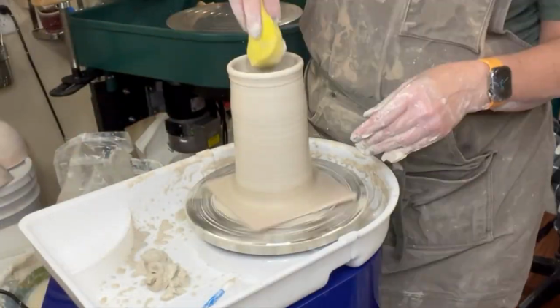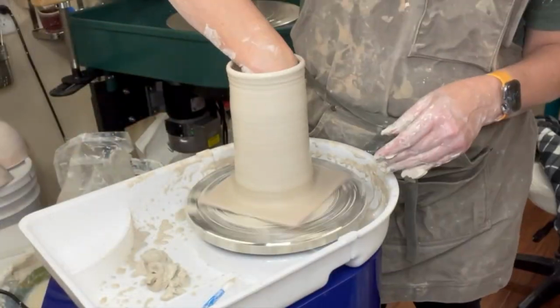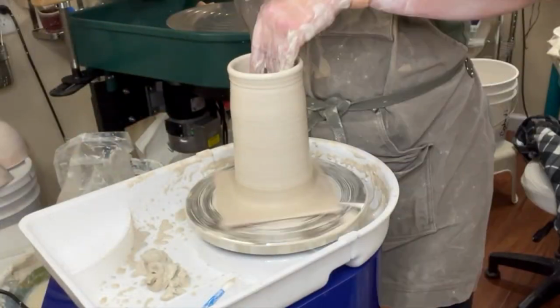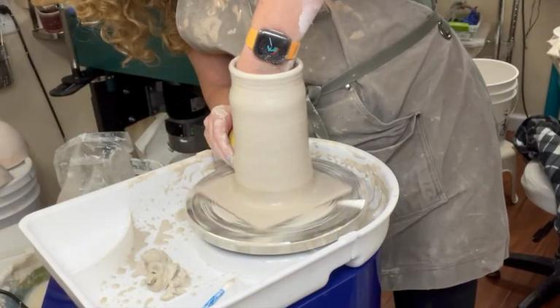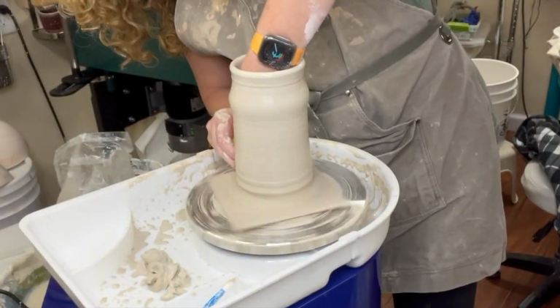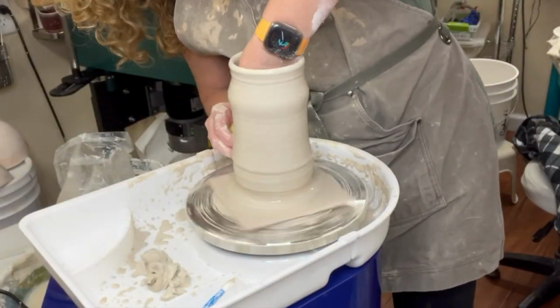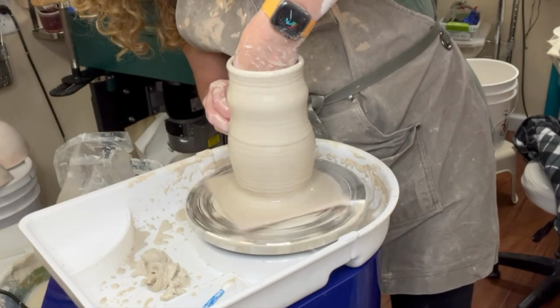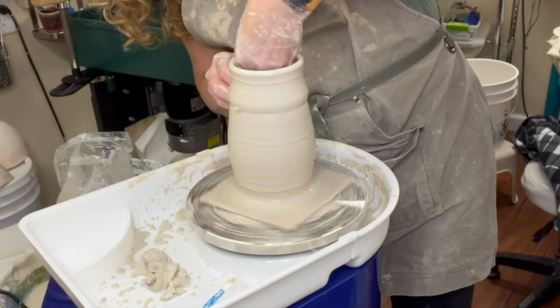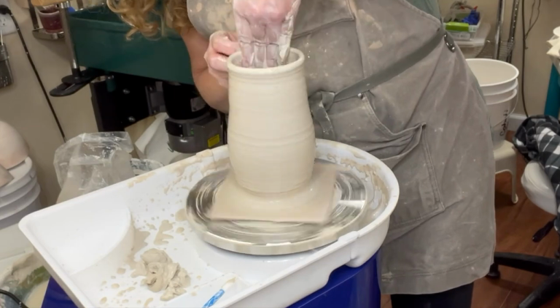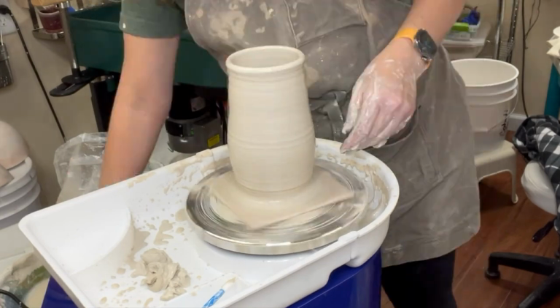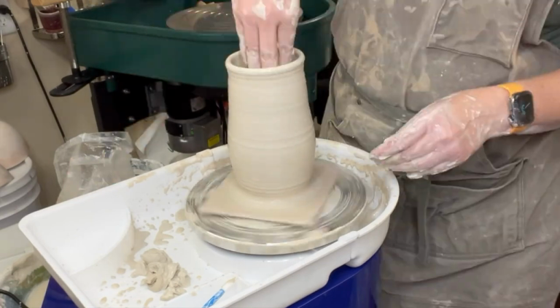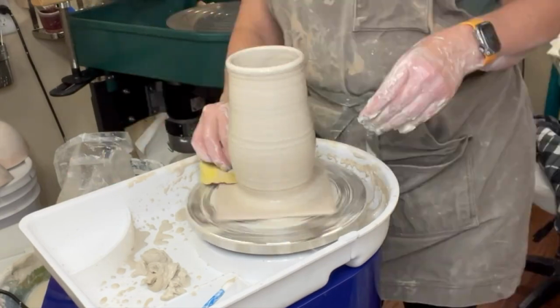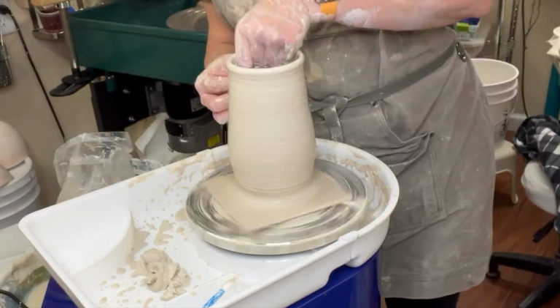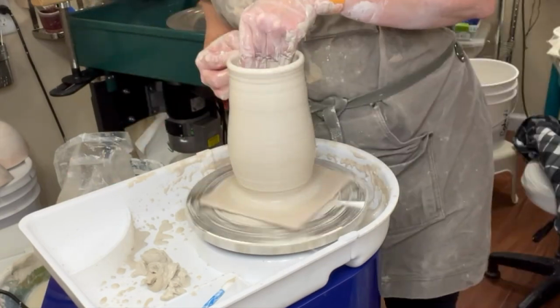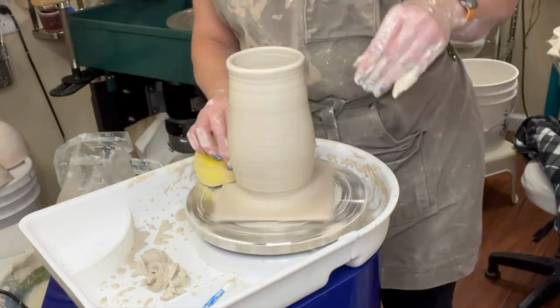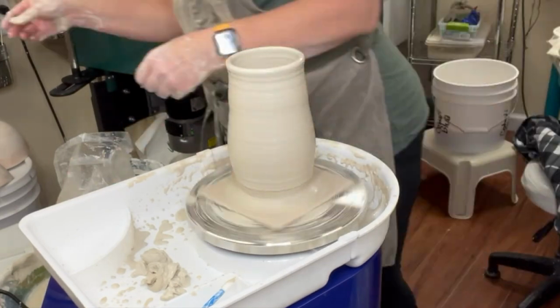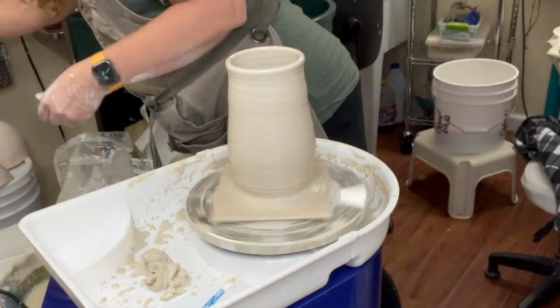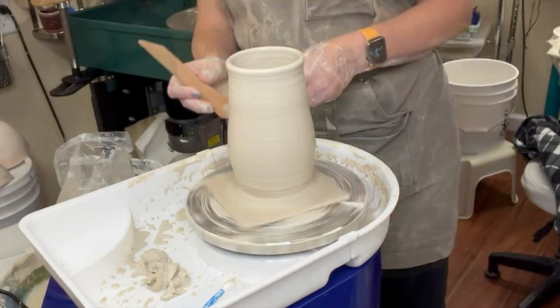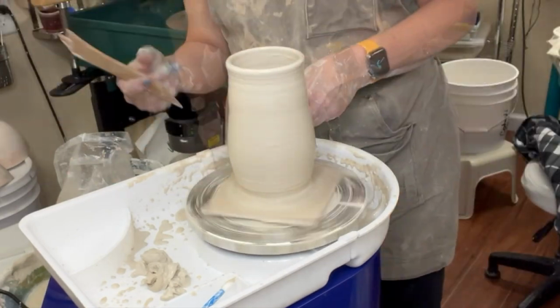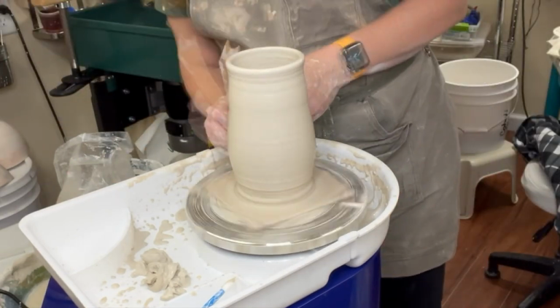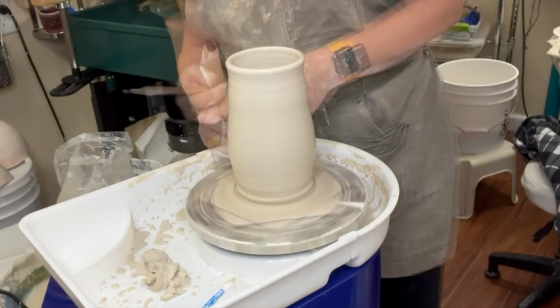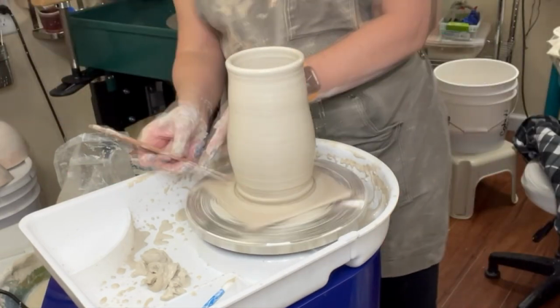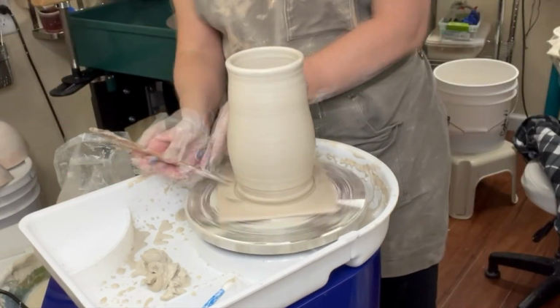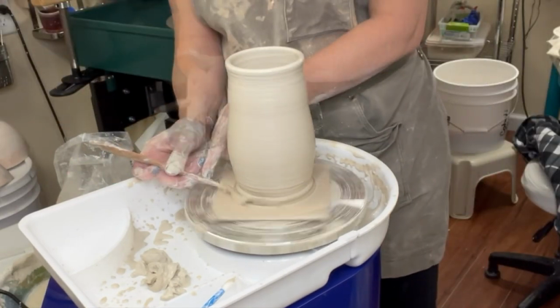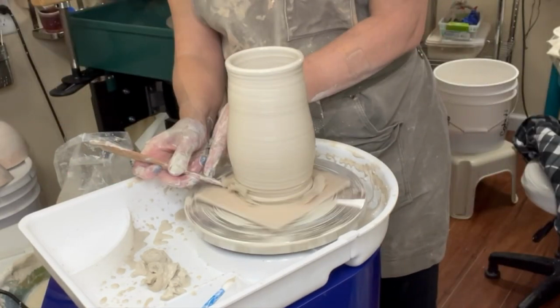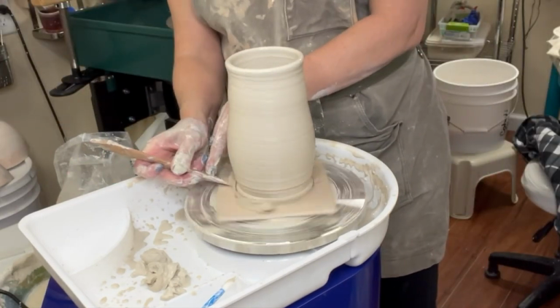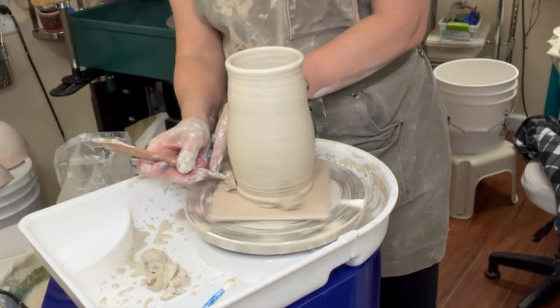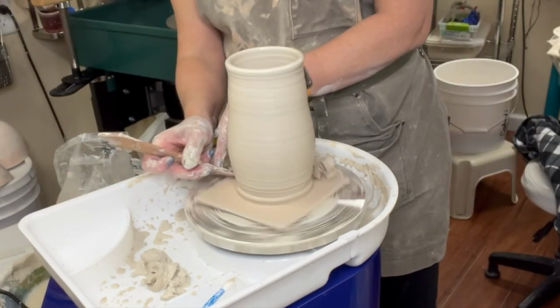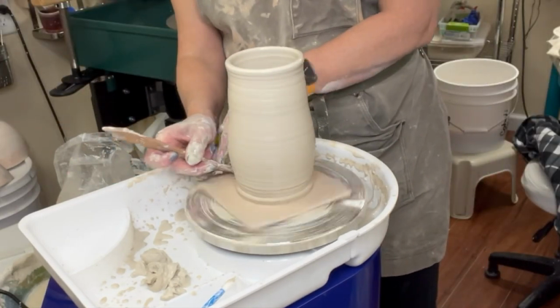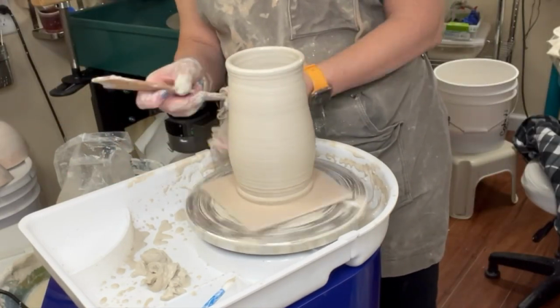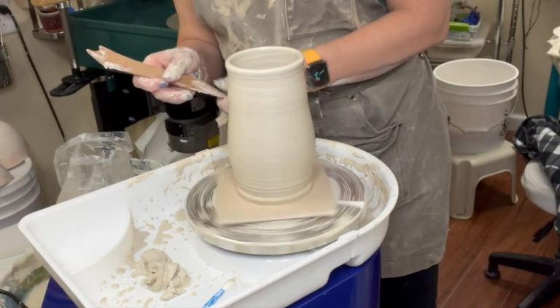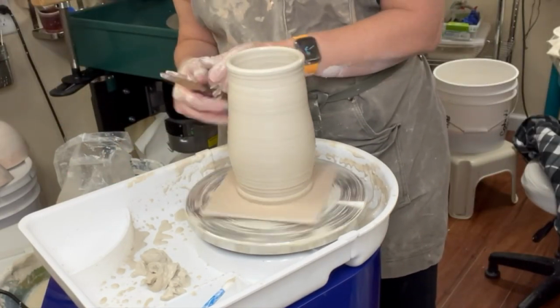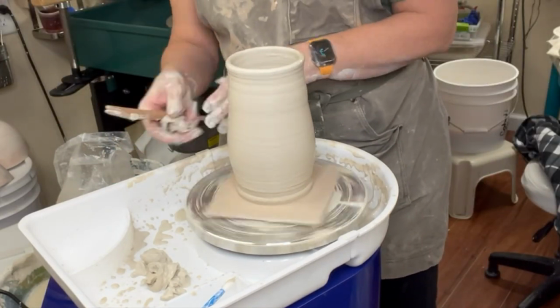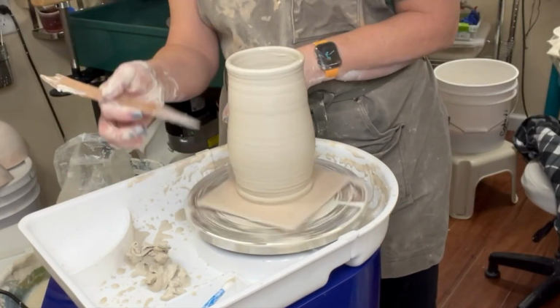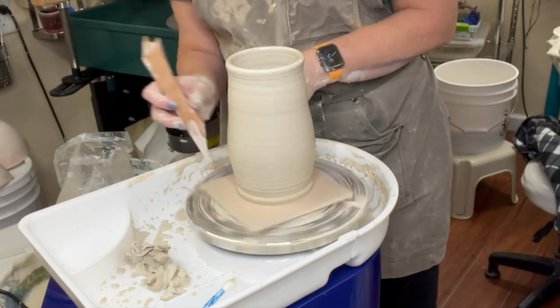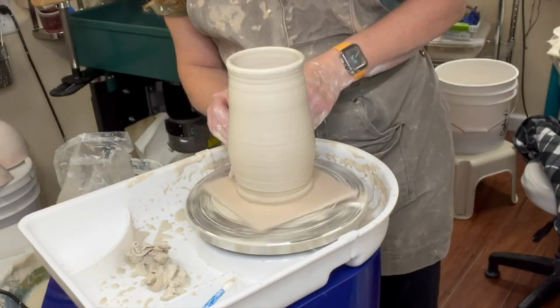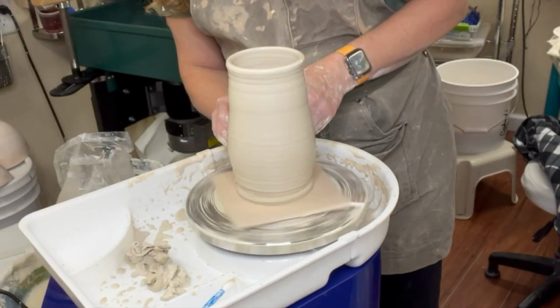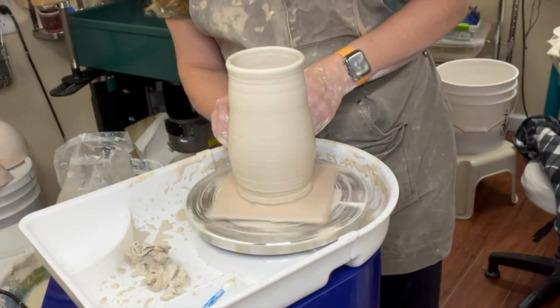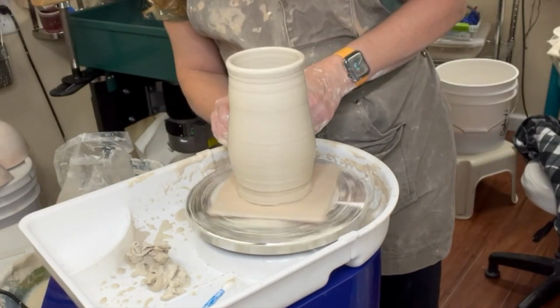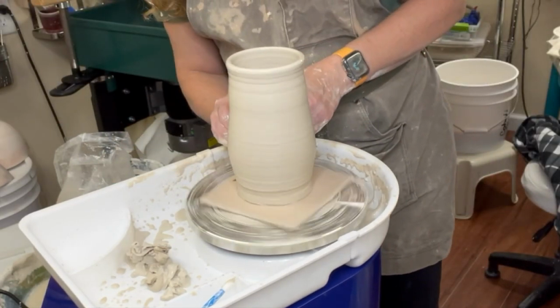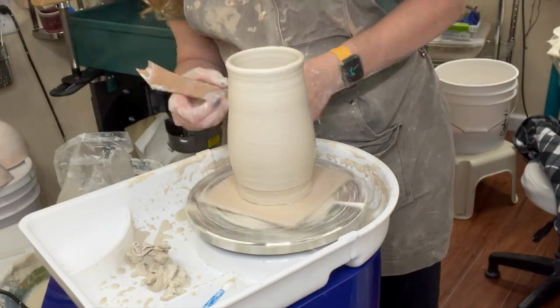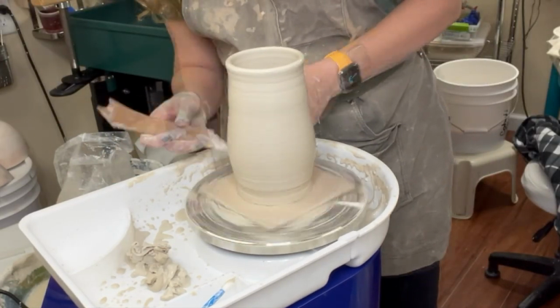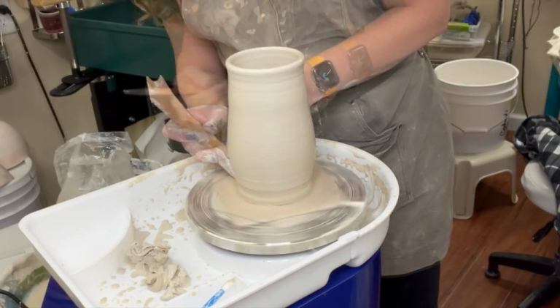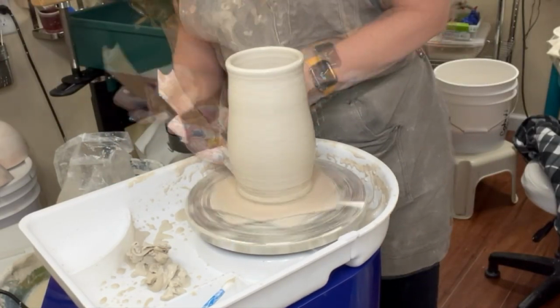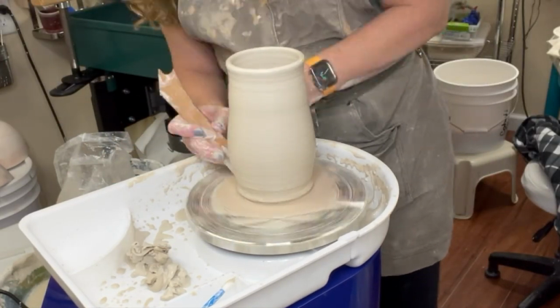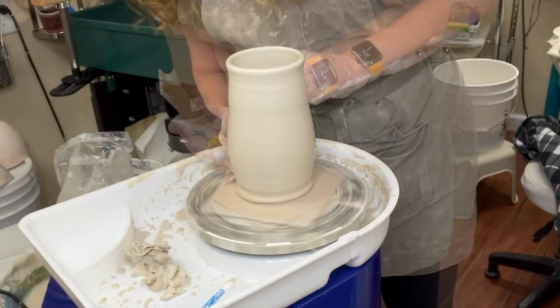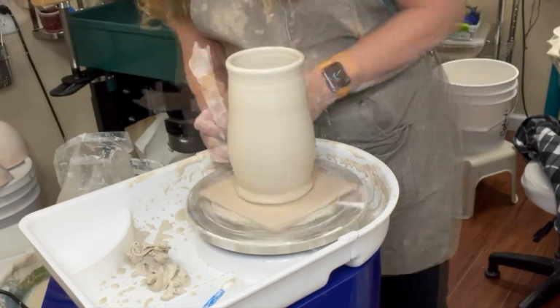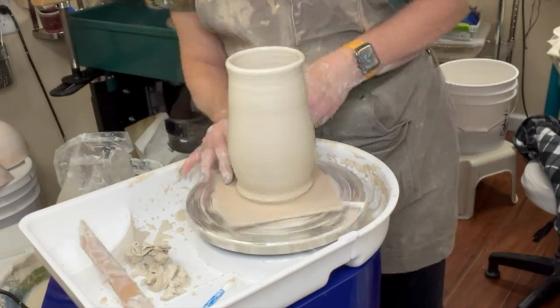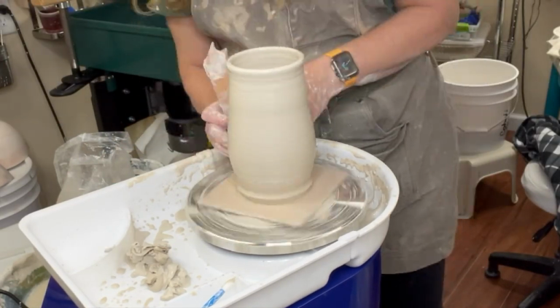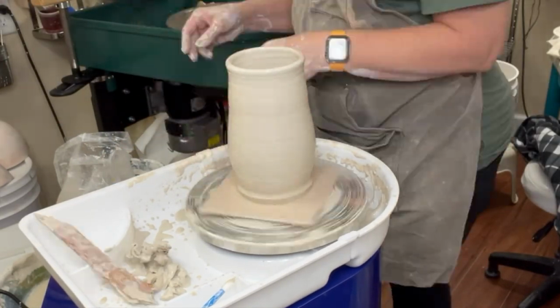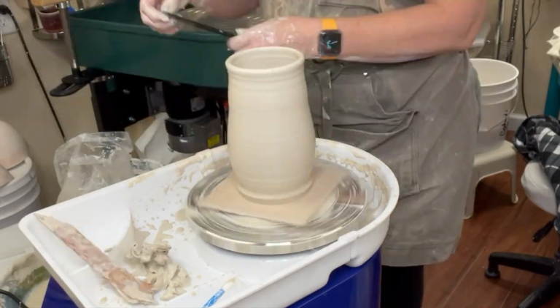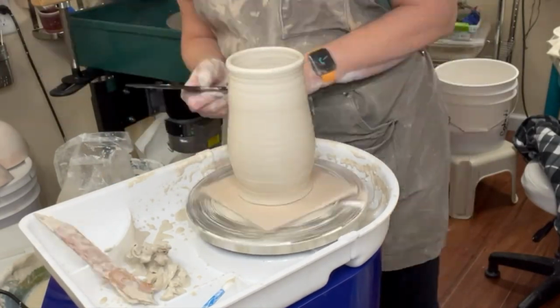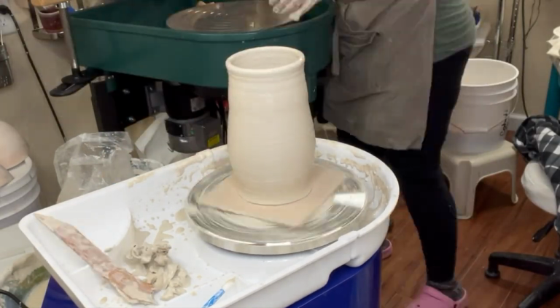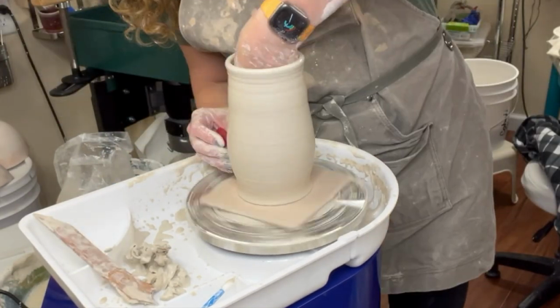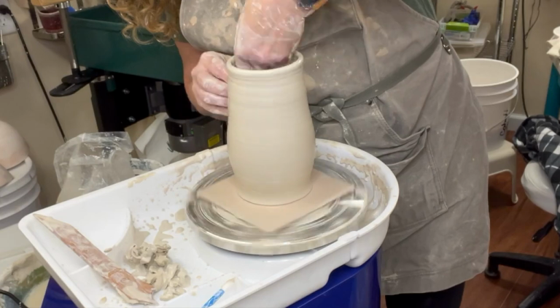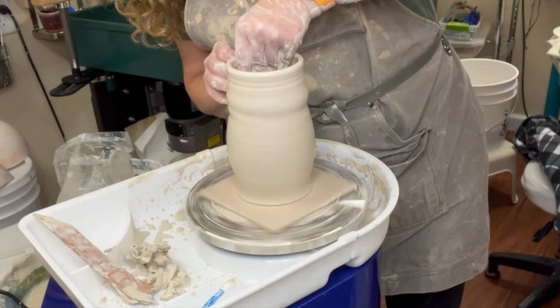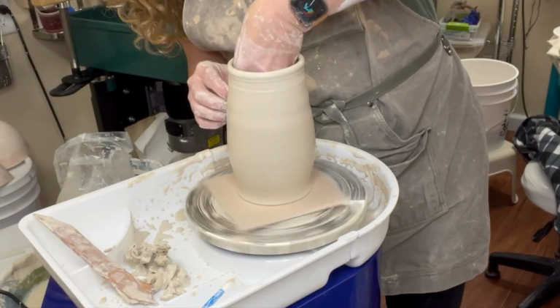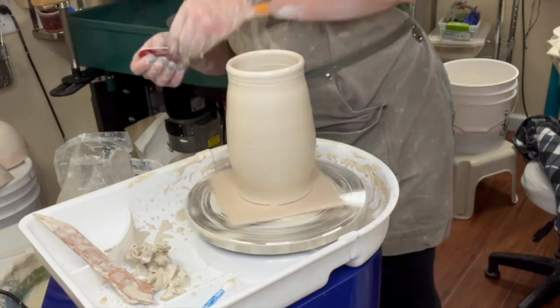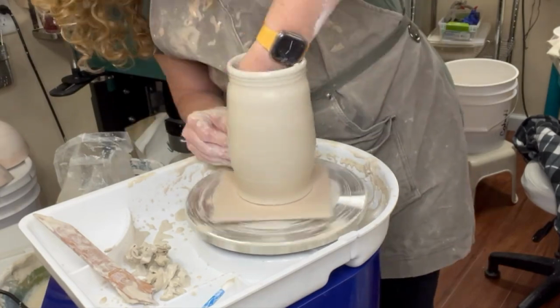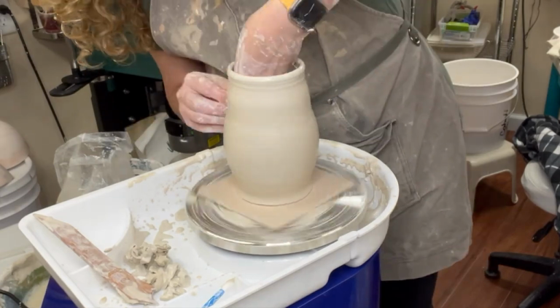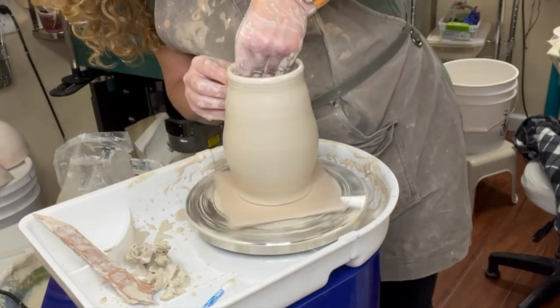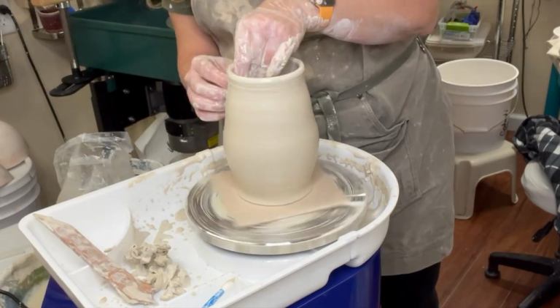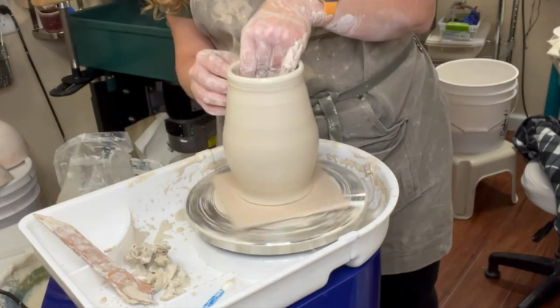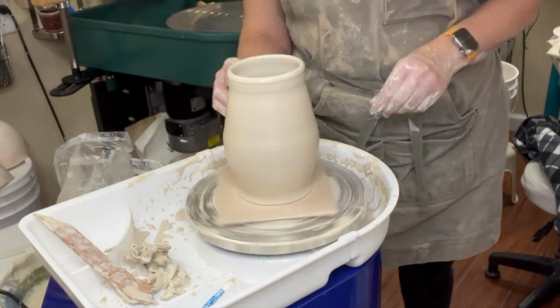Do check out my wheel throwing playlist for beginners if you want to learn how to throw. This video is just about alternative bats and how to use them.